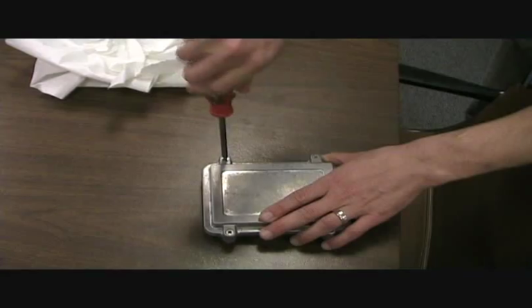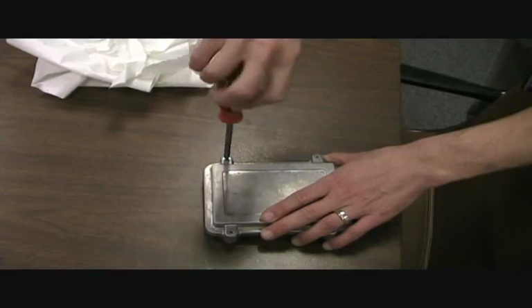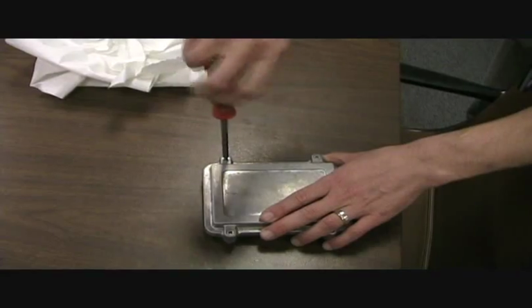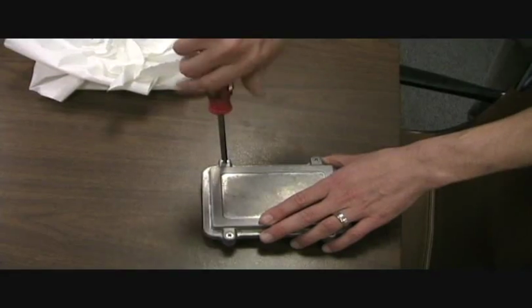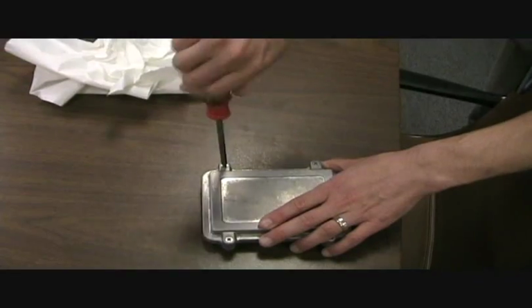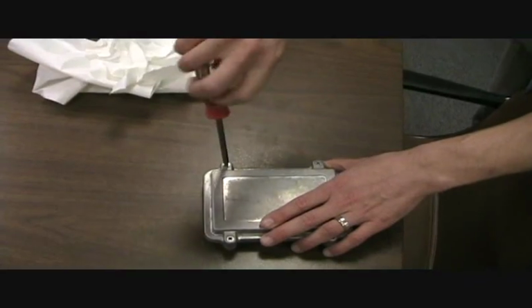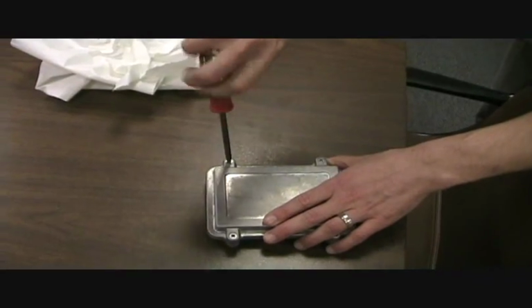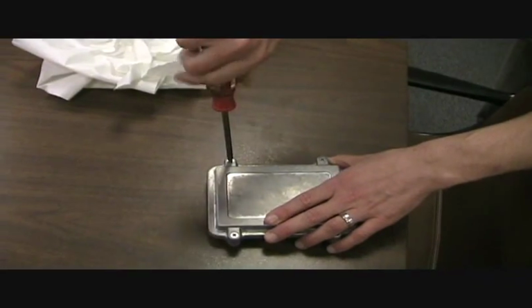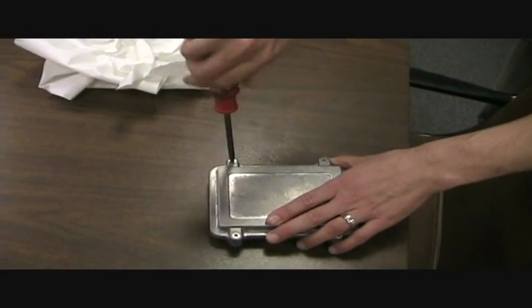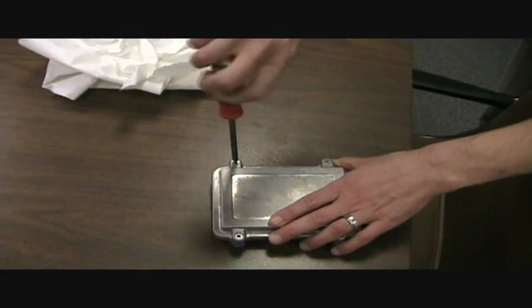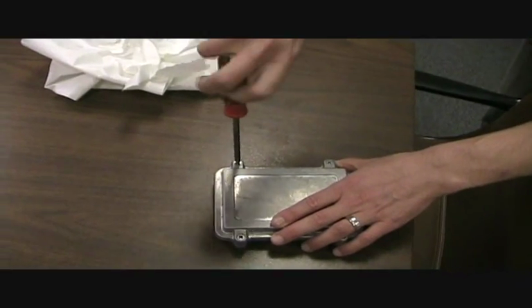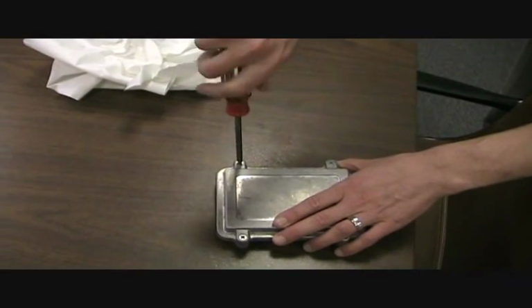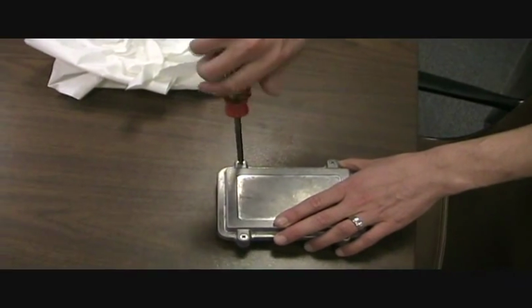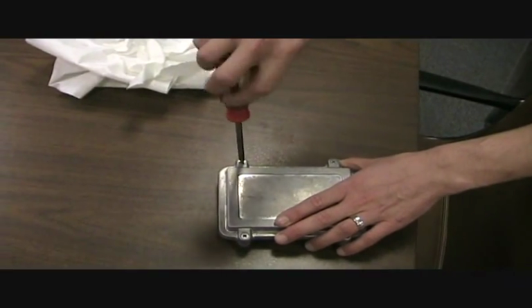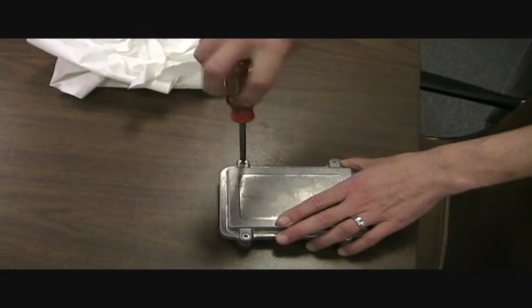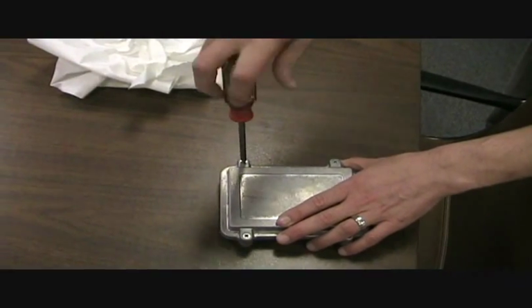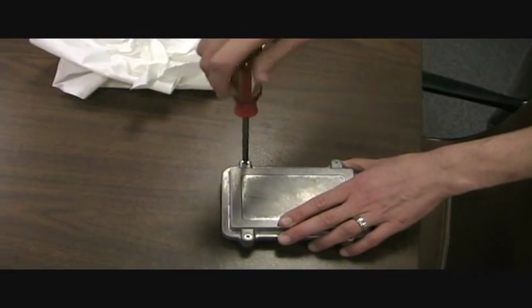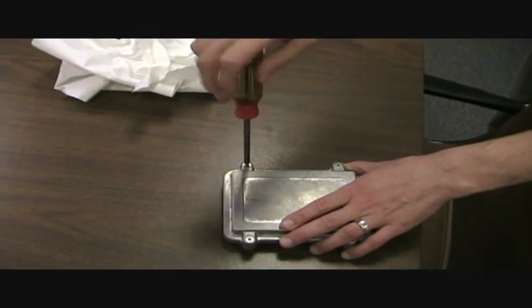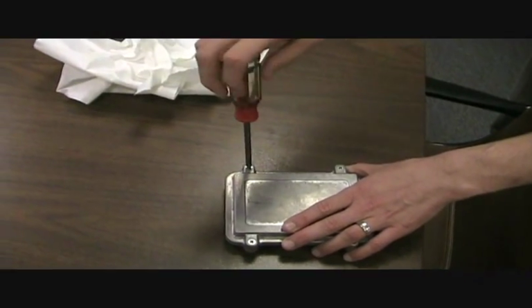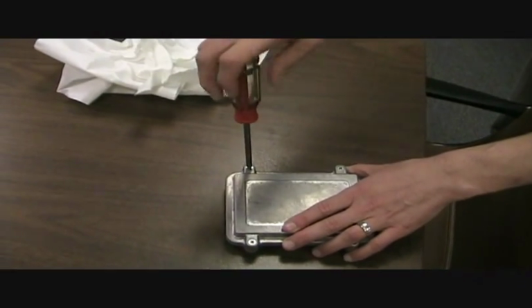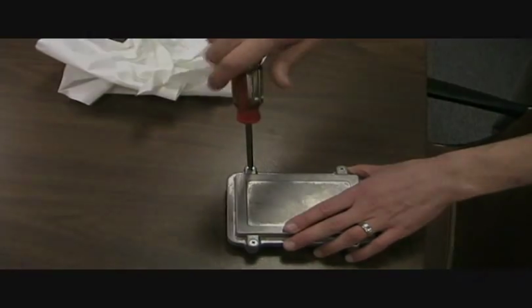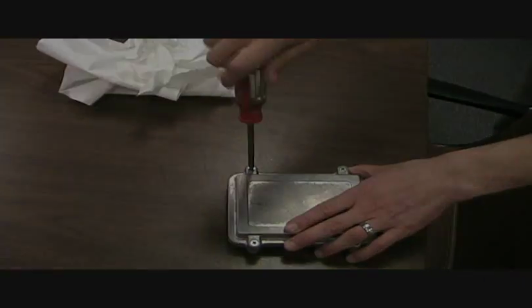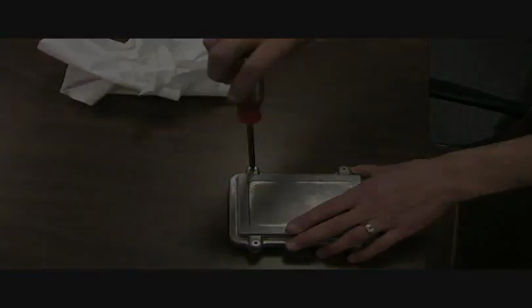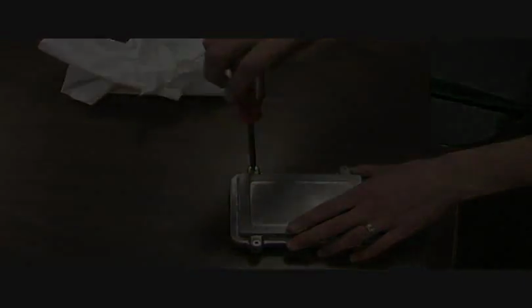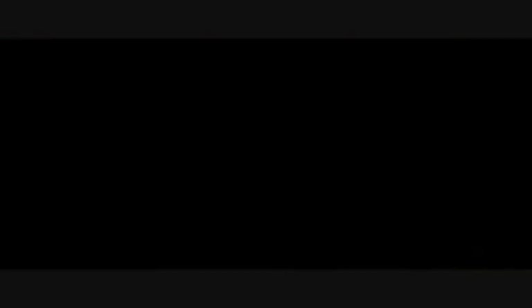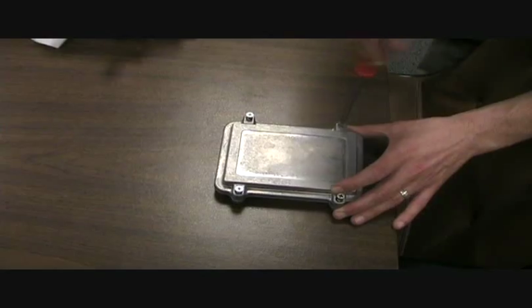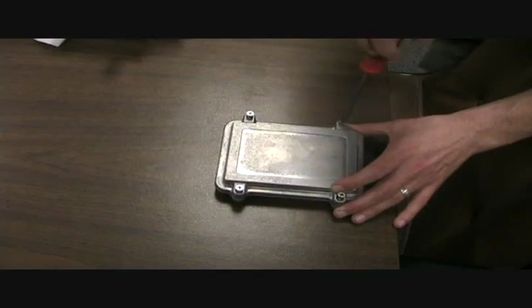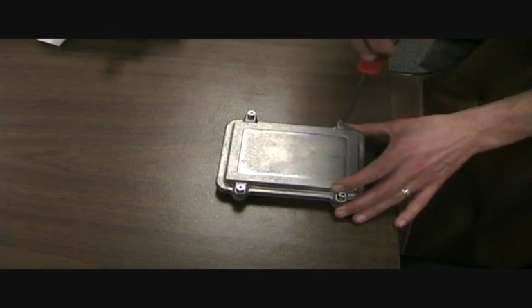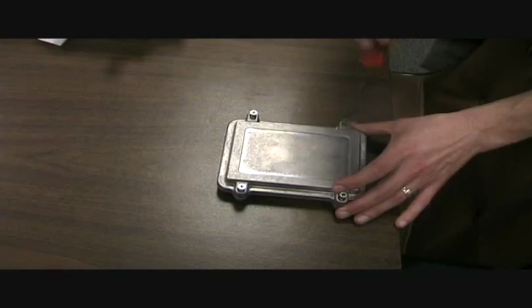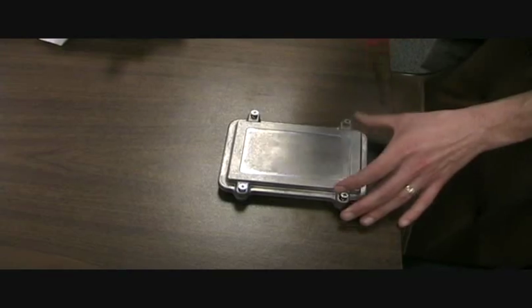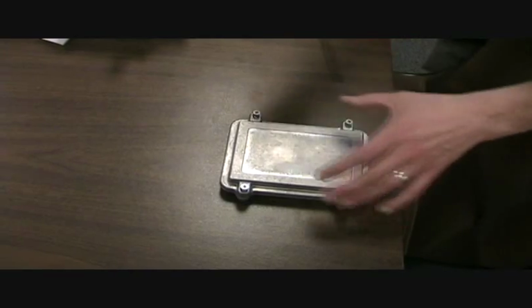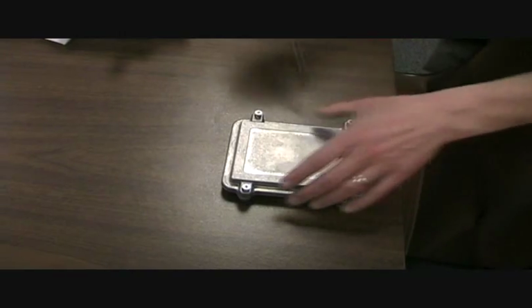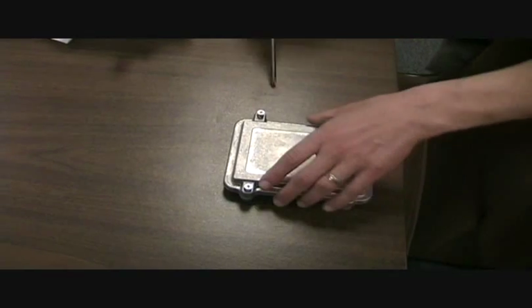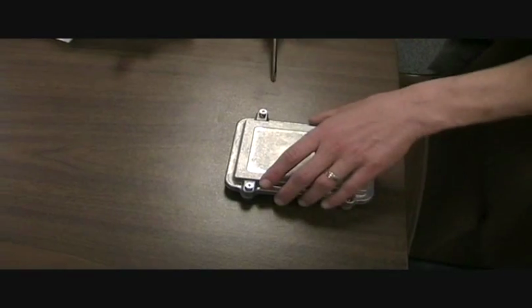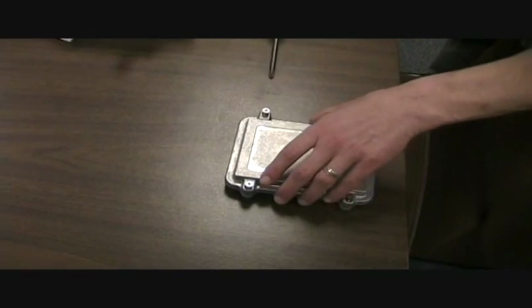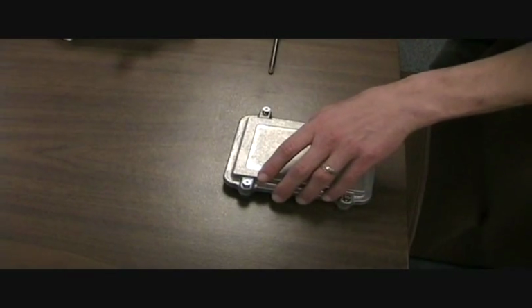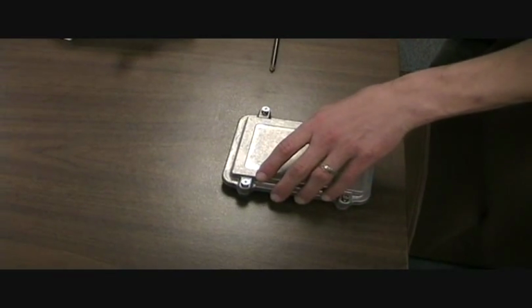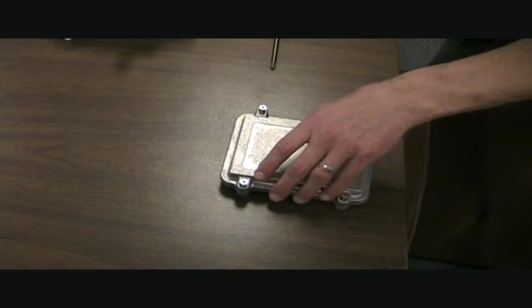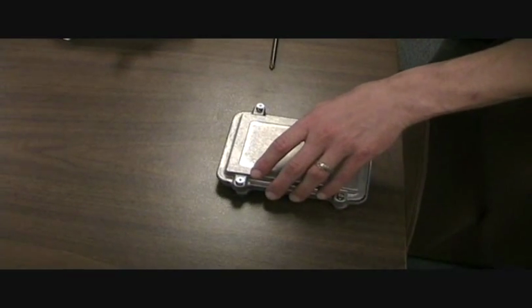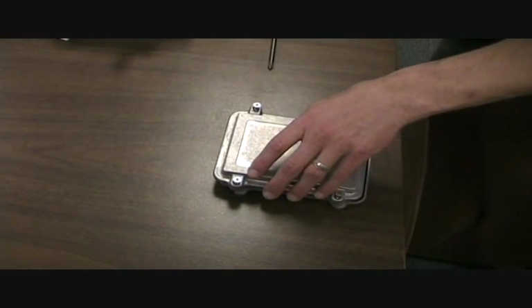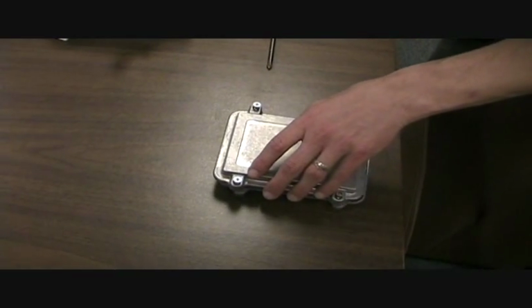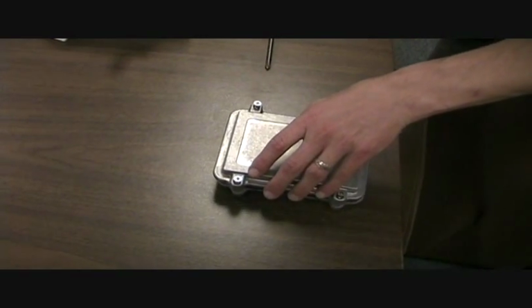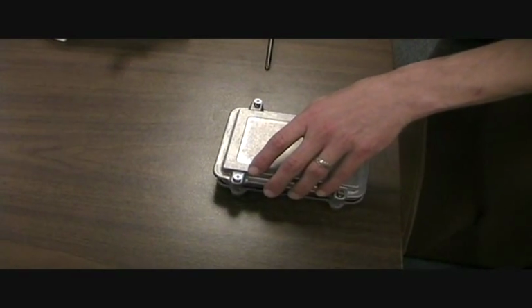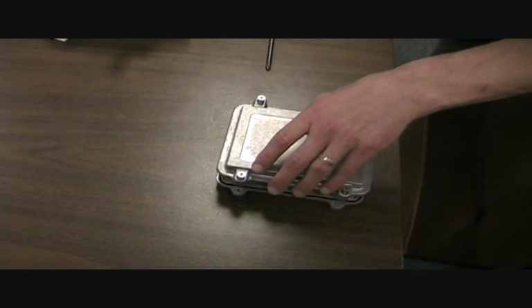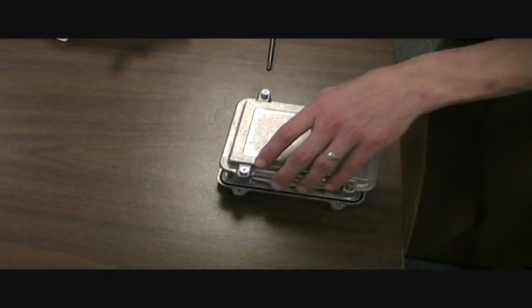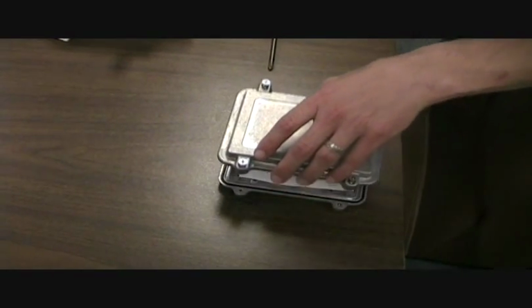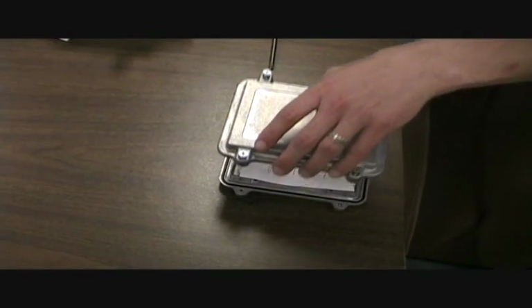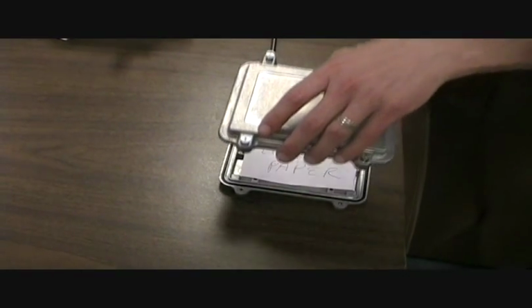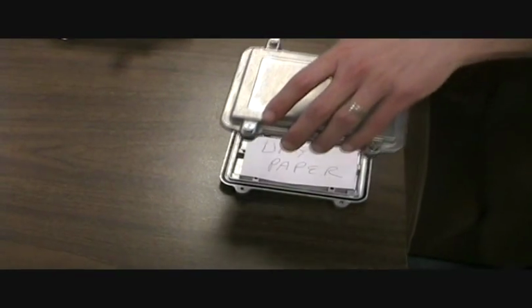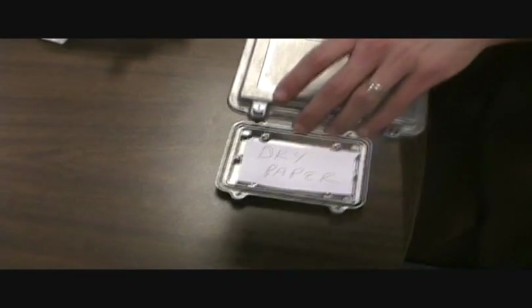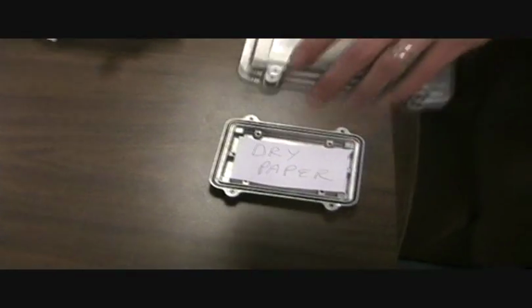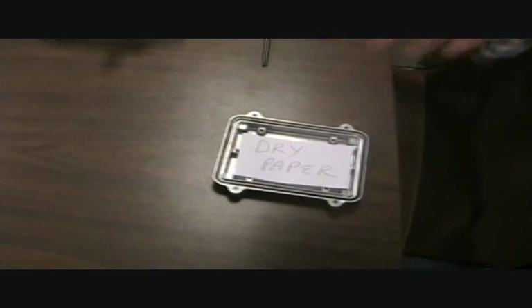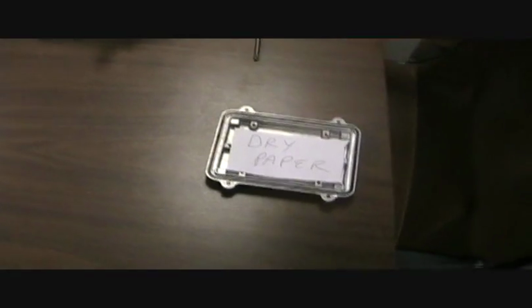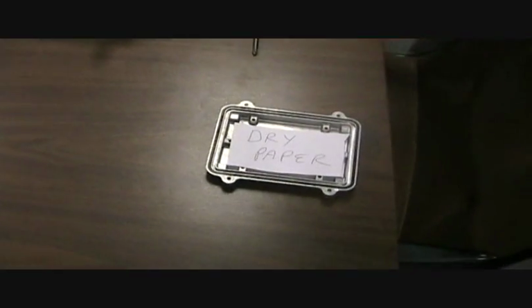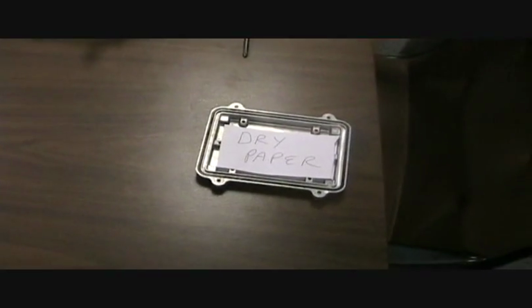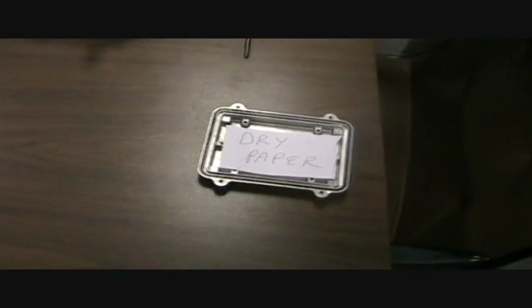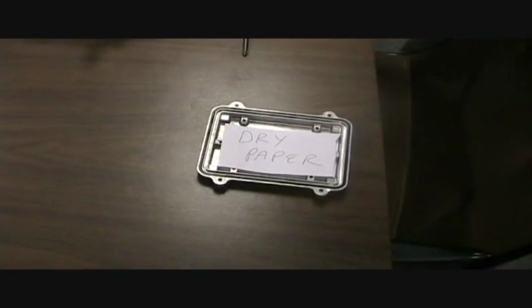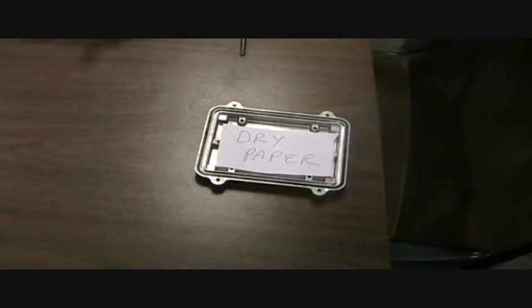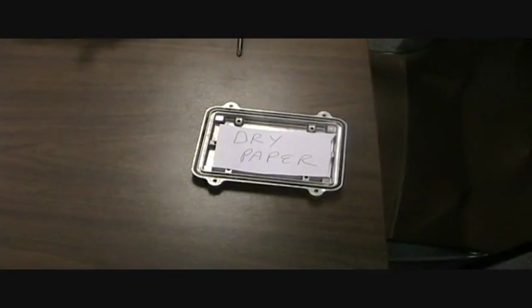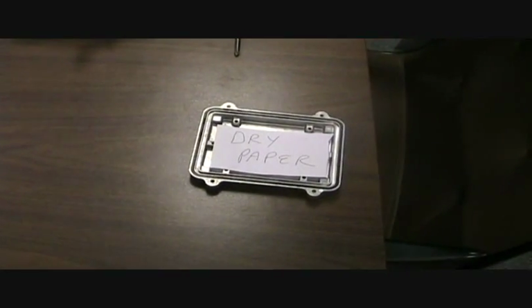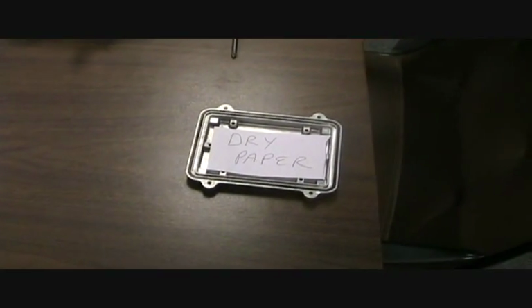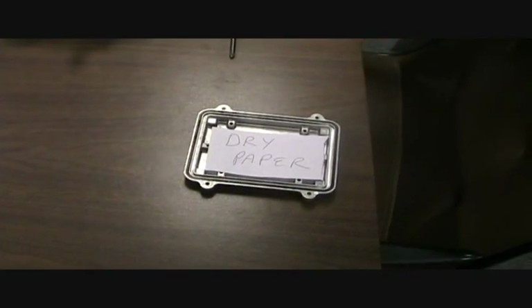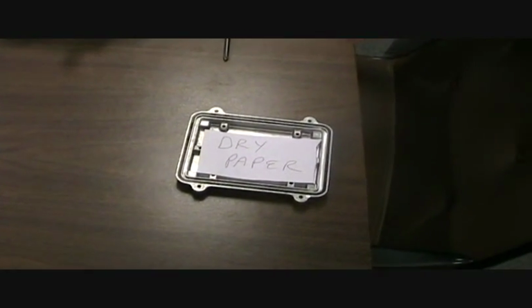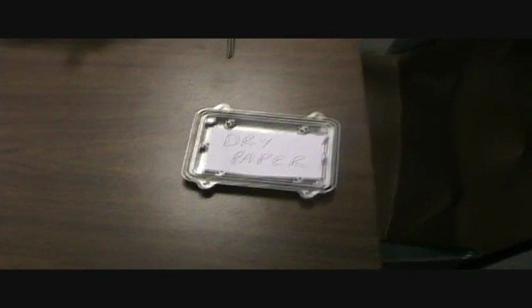As you can see, despite undergoing these rigorous tests, the paper inside, and of course your sensitive electronic equipment, stays dry.